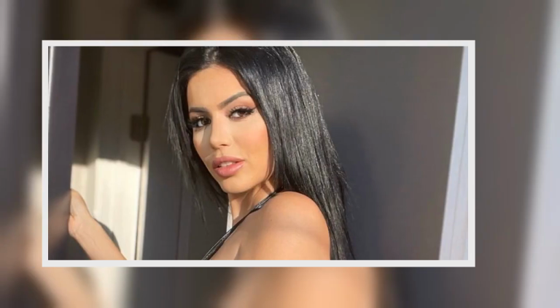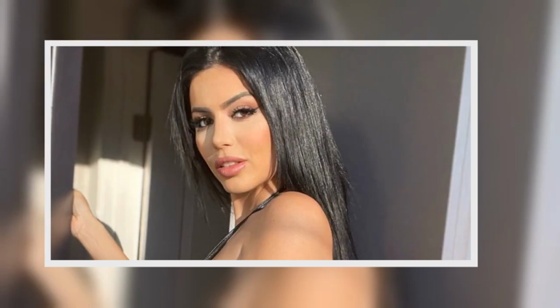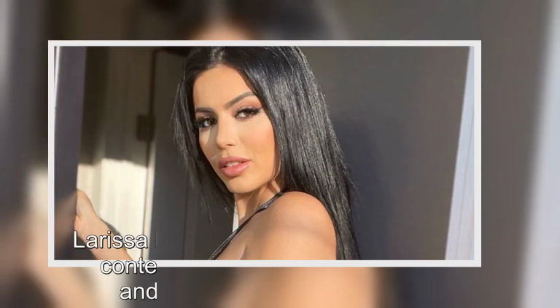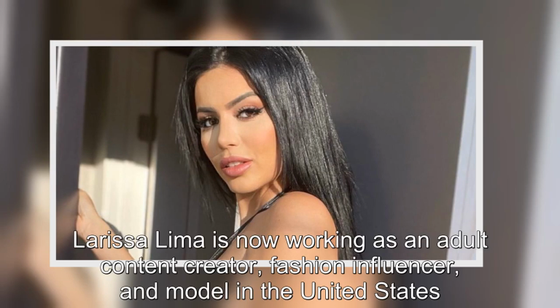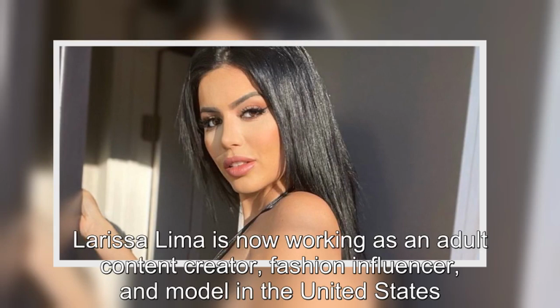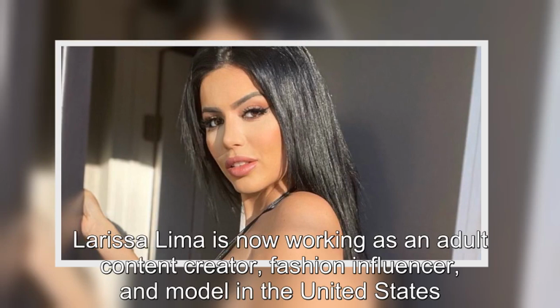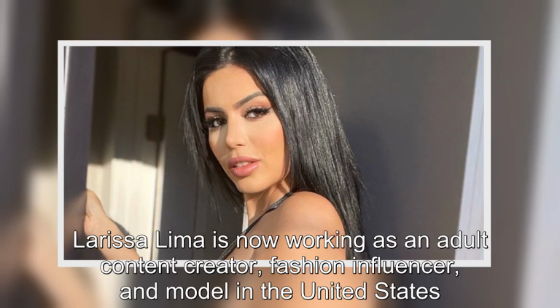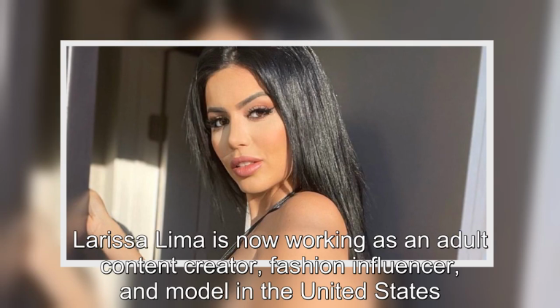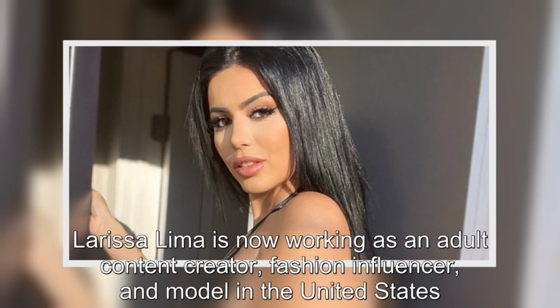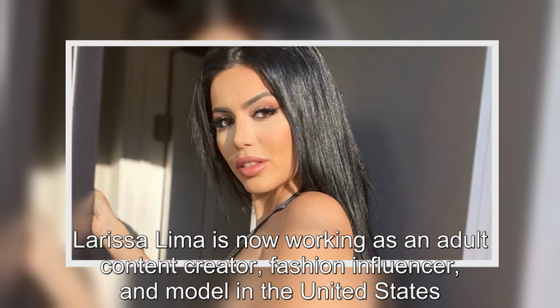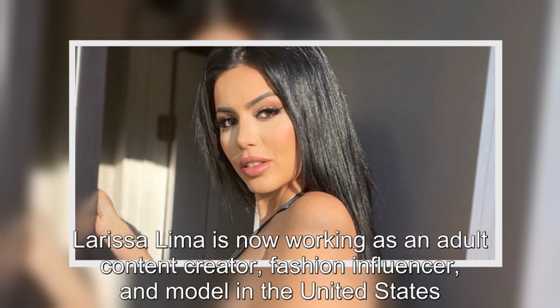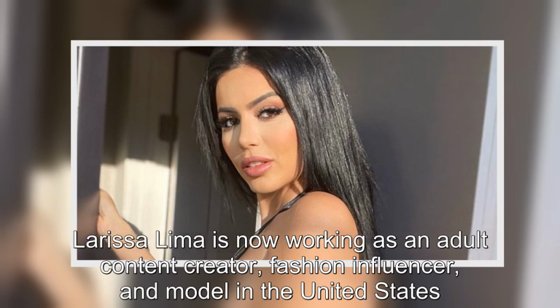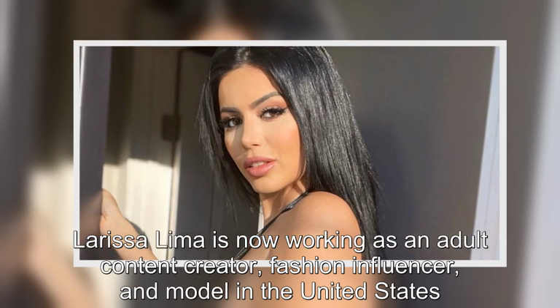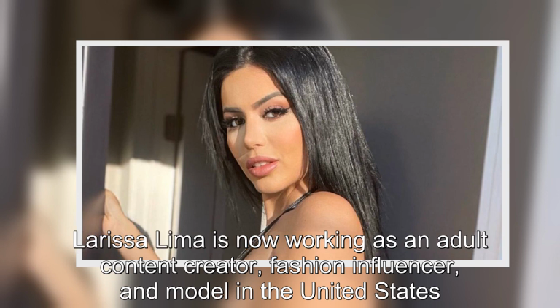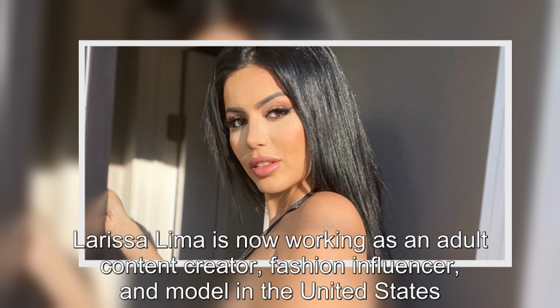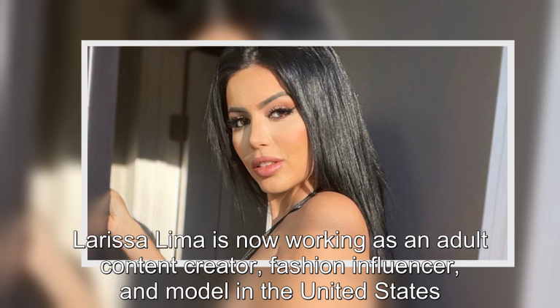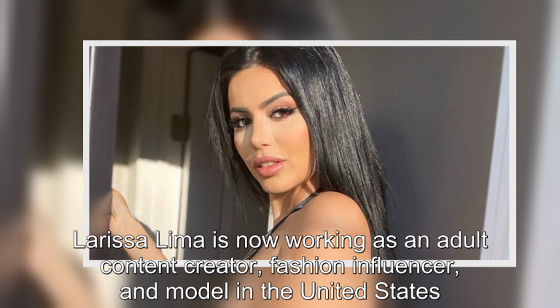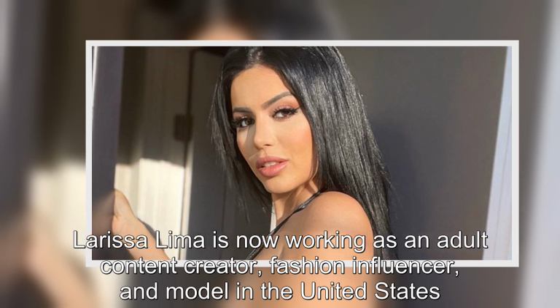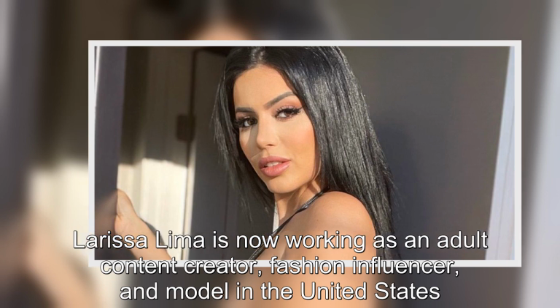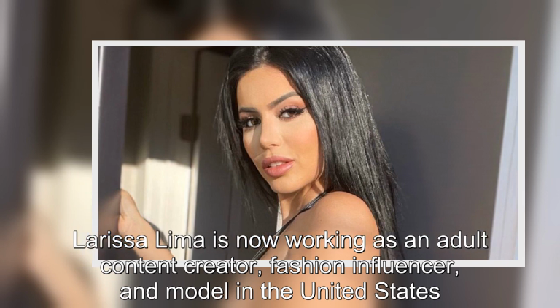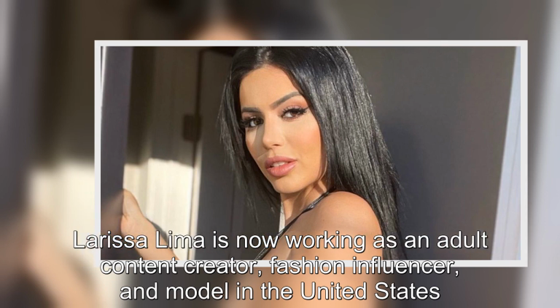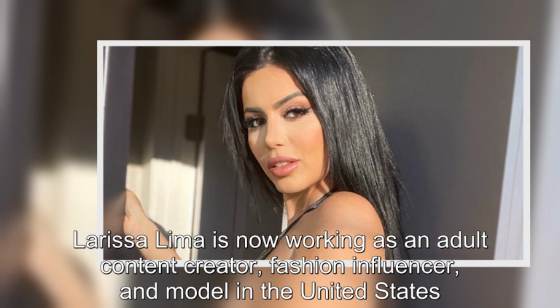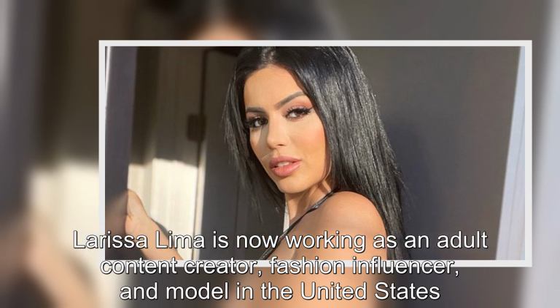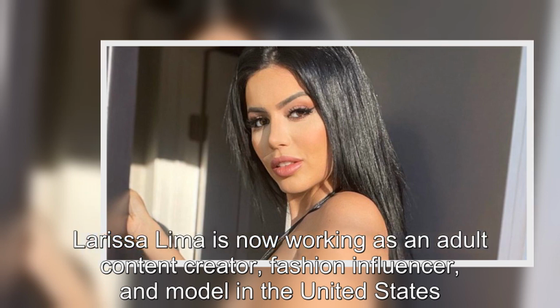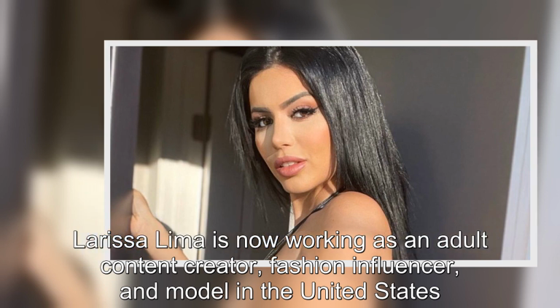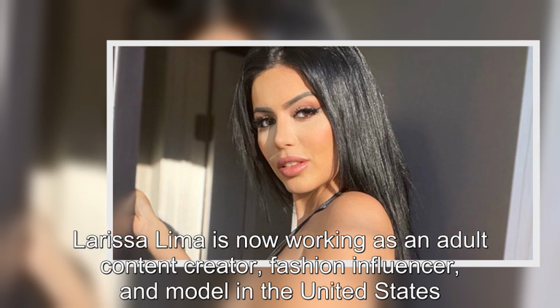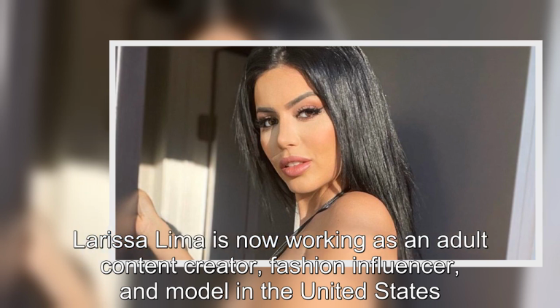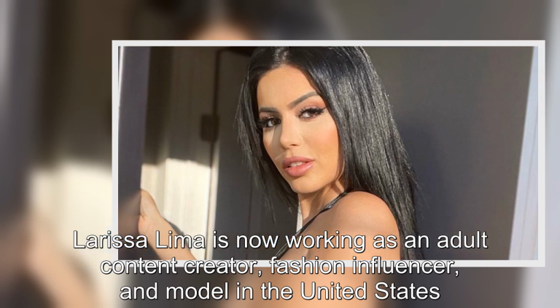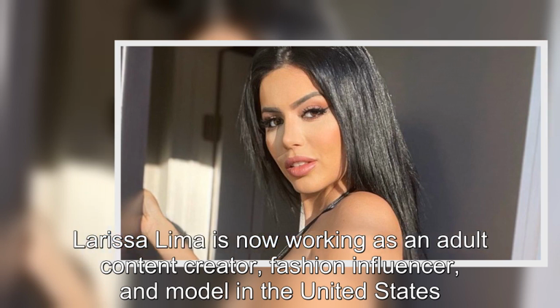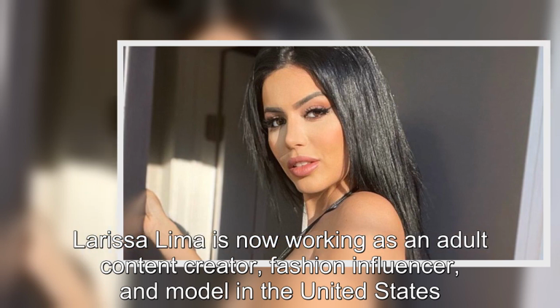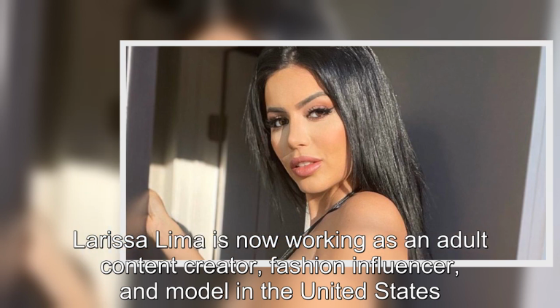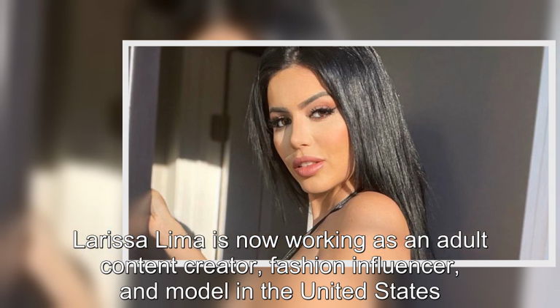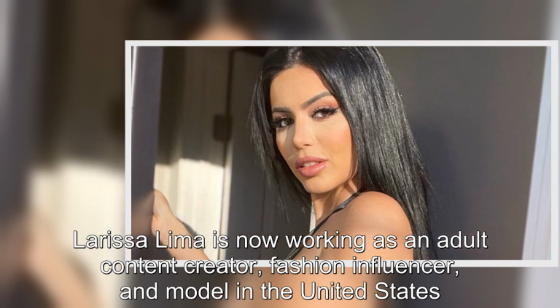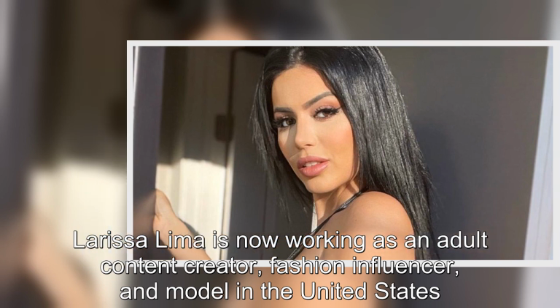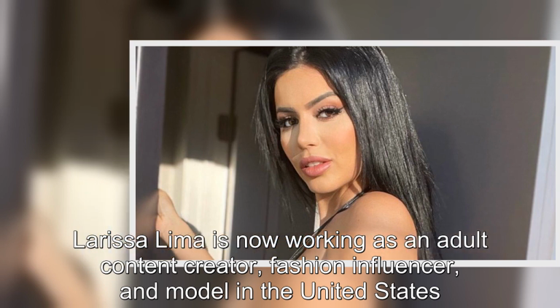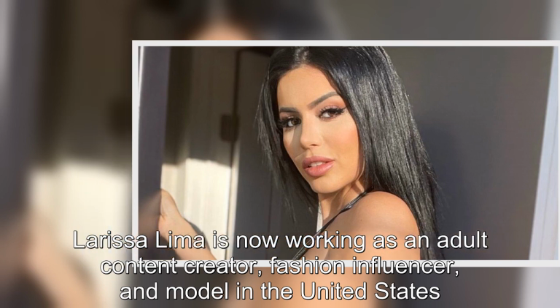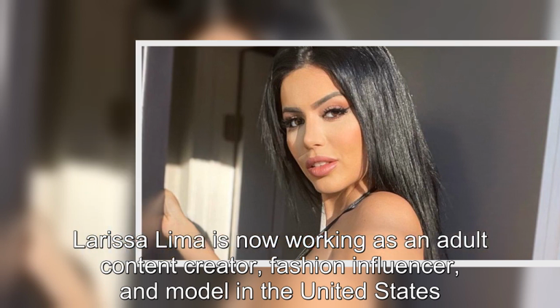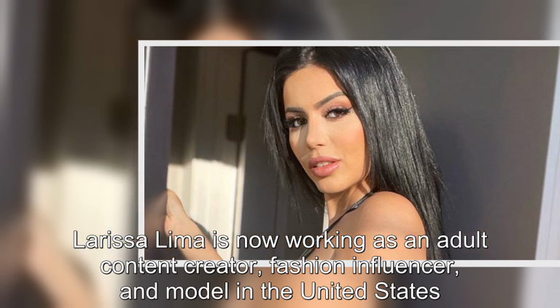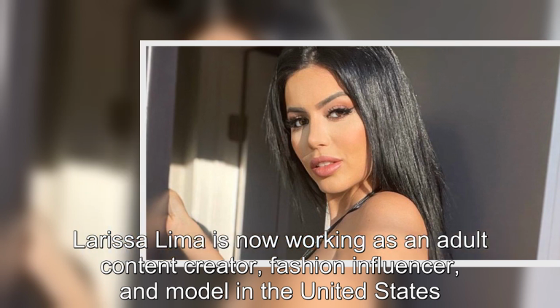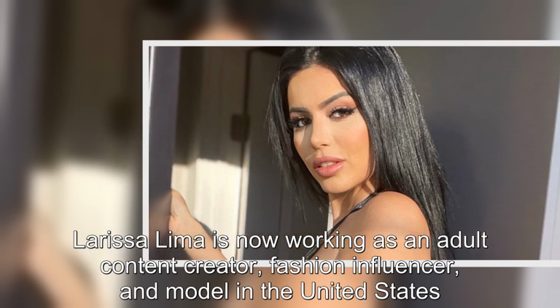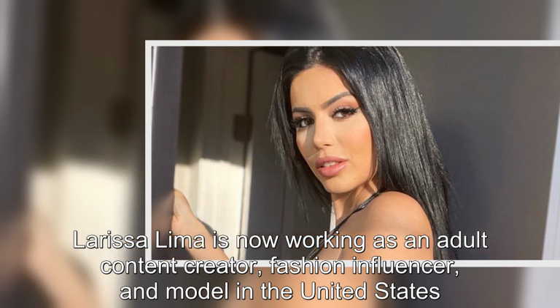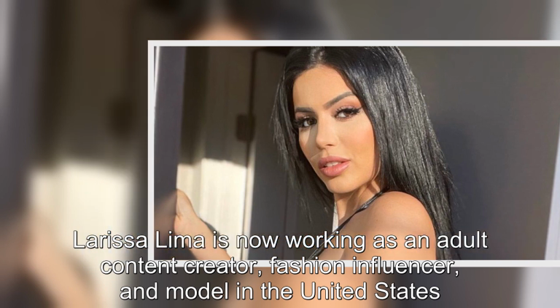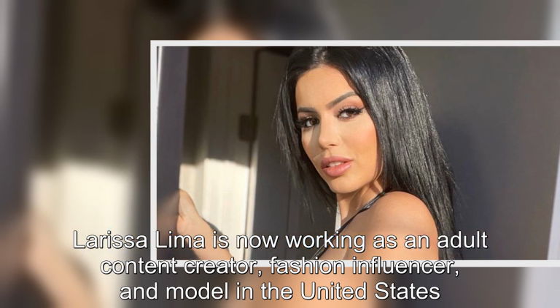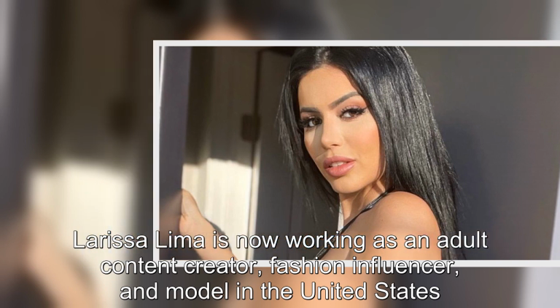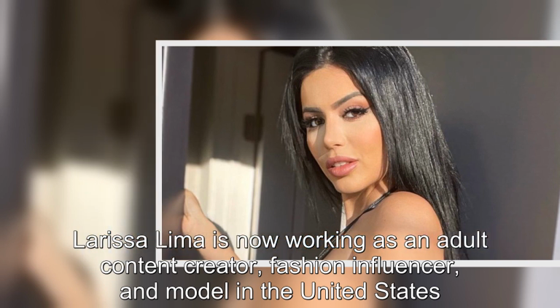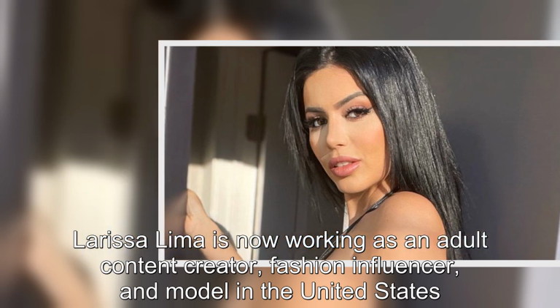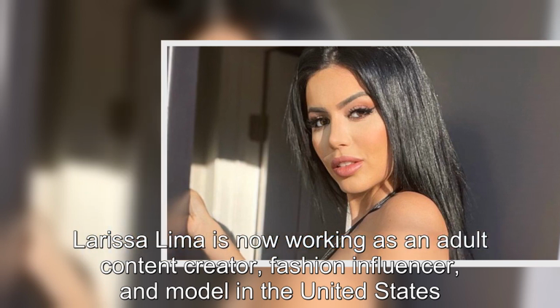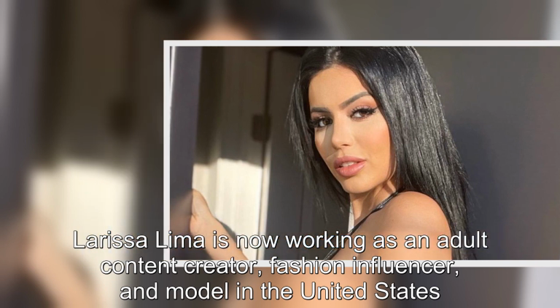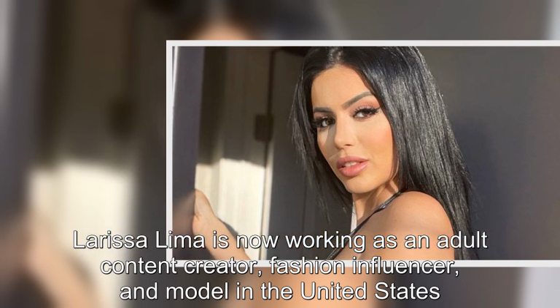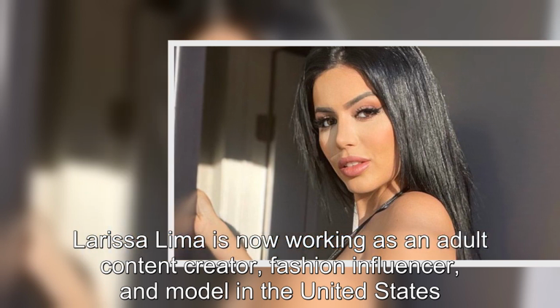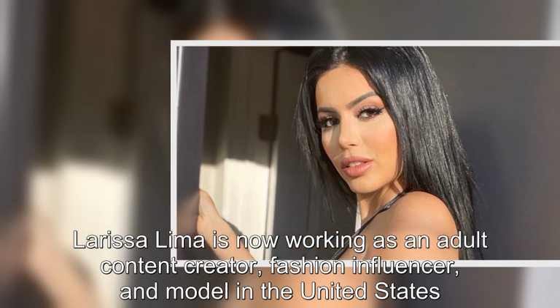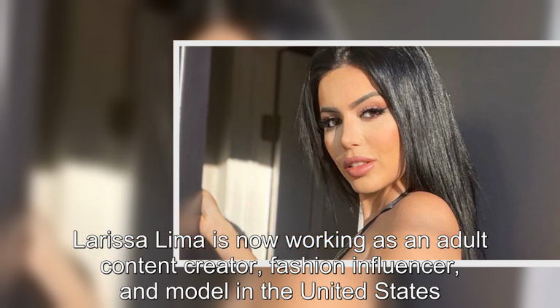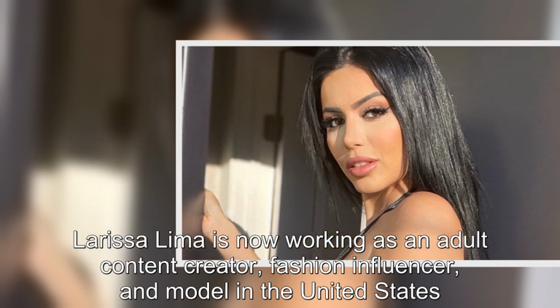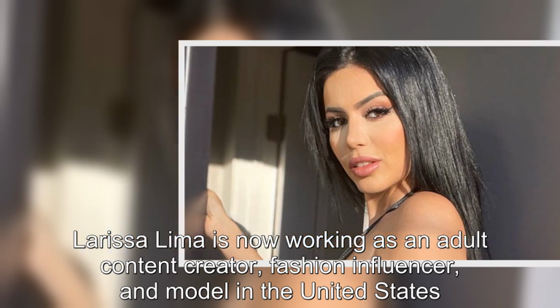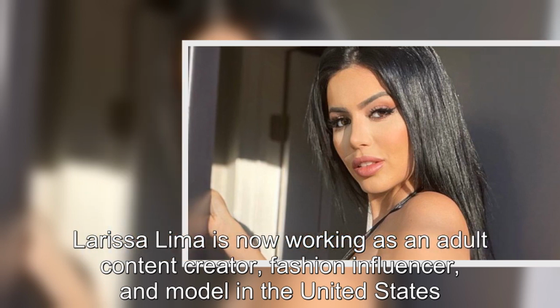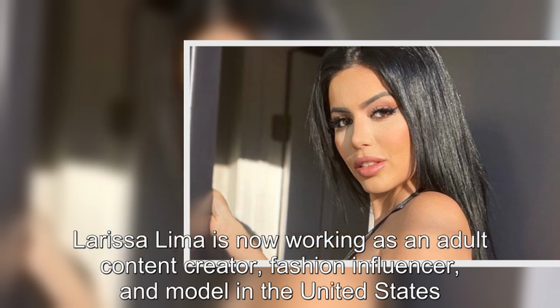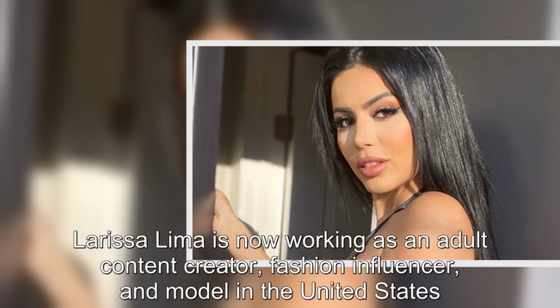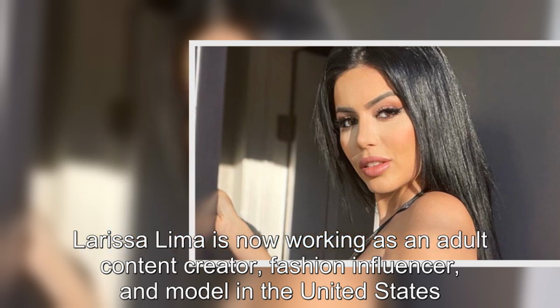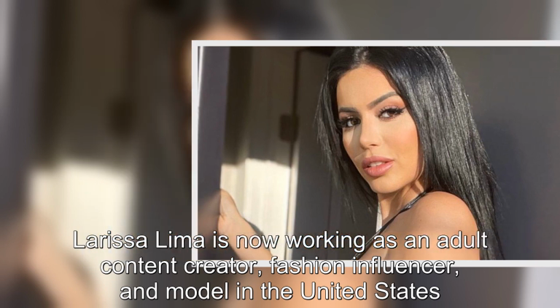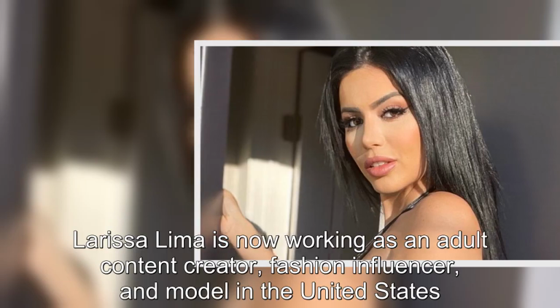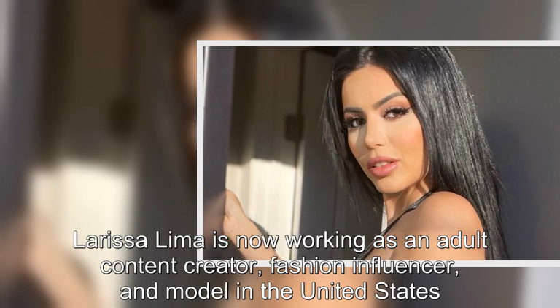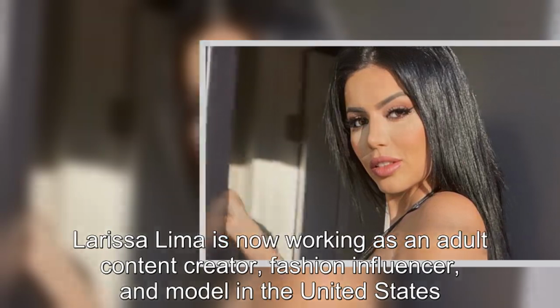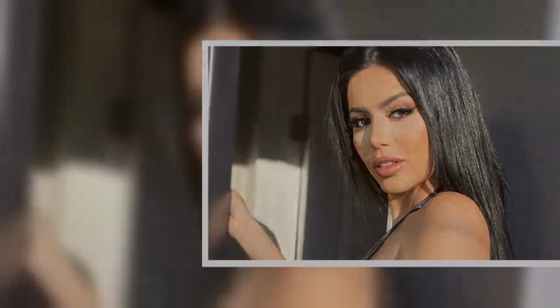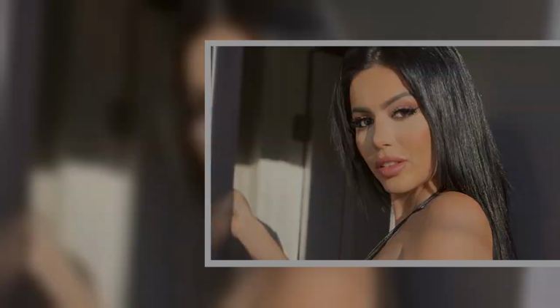Larissa Lima is now working as an adult content creator, fashion influencer, and model in the United States.